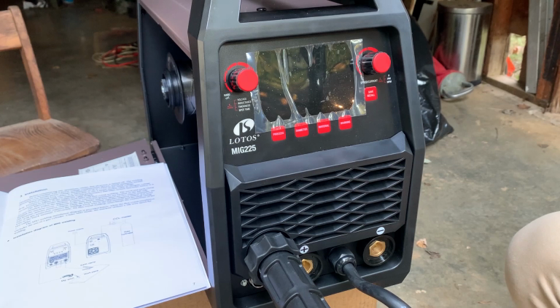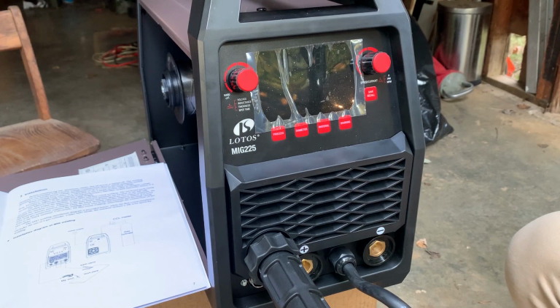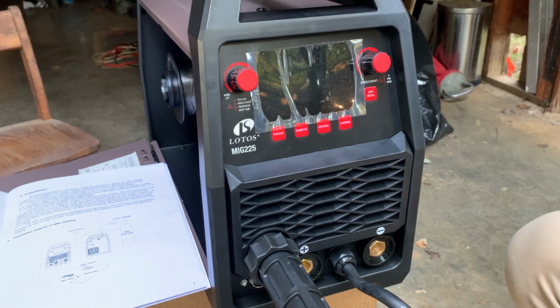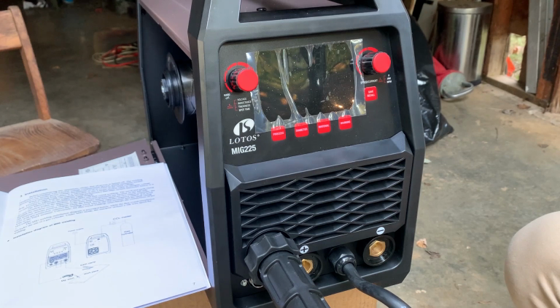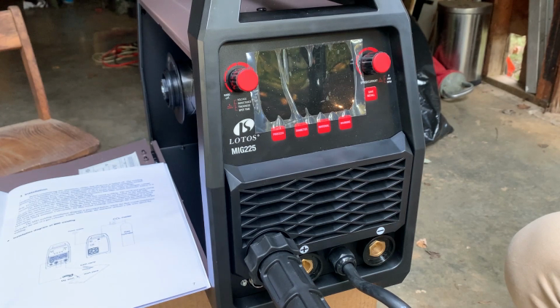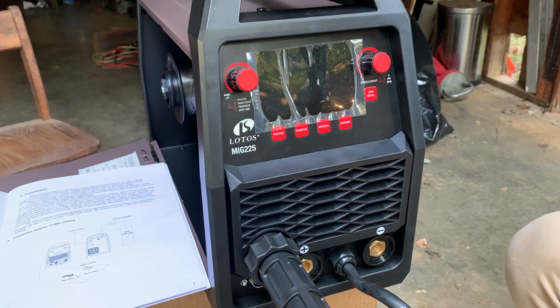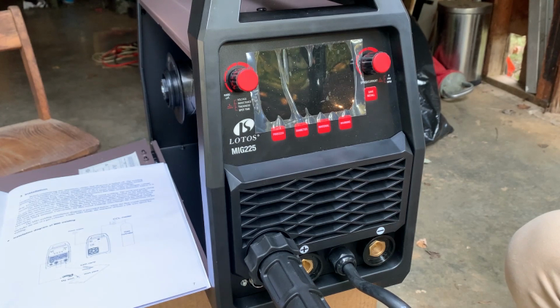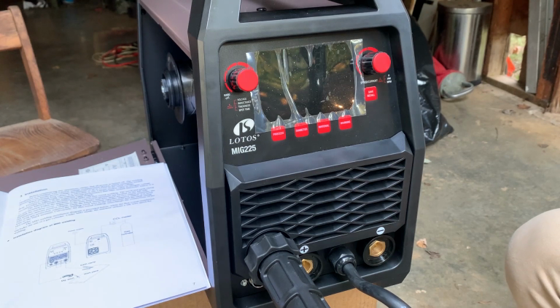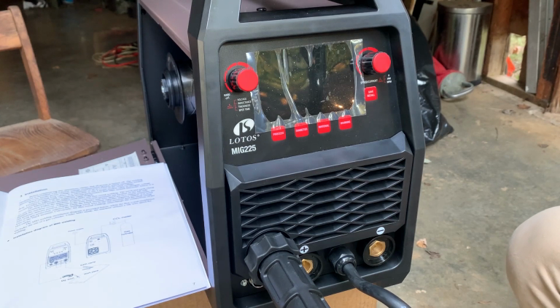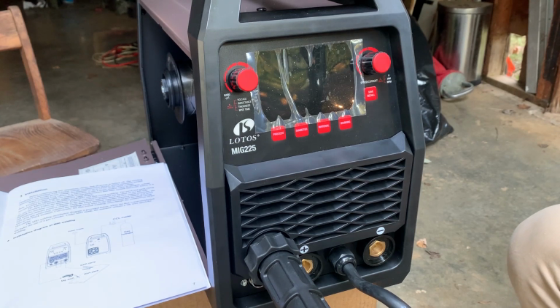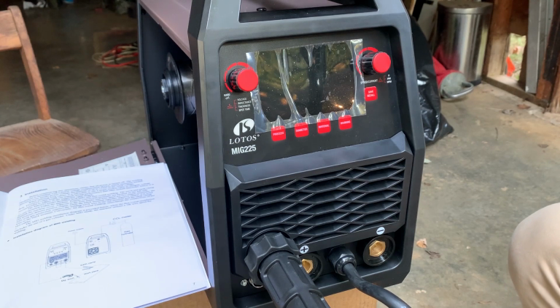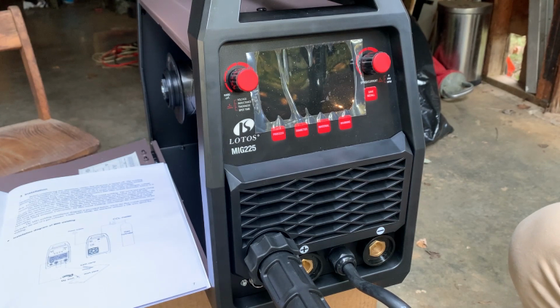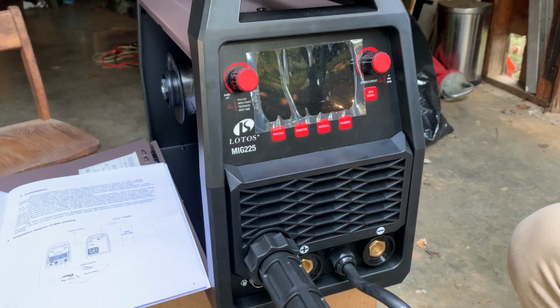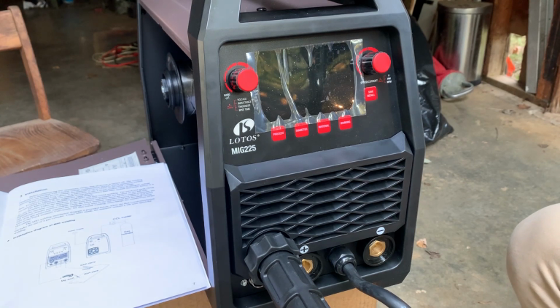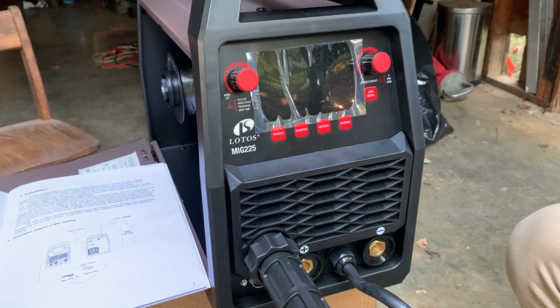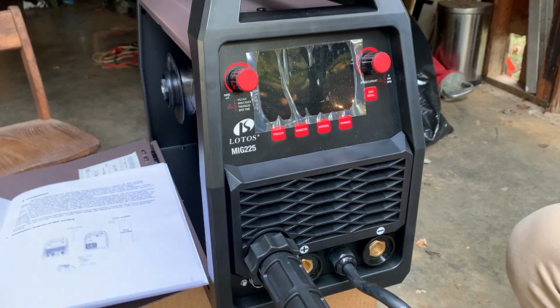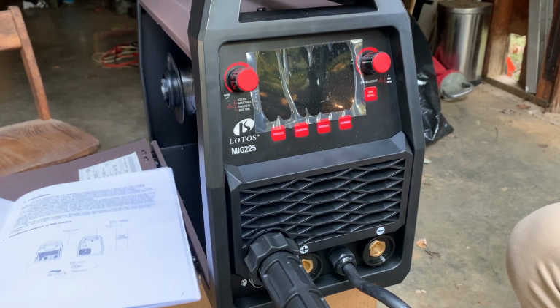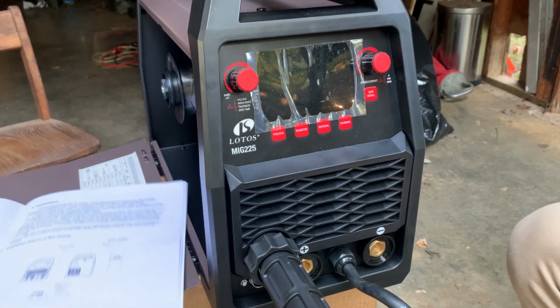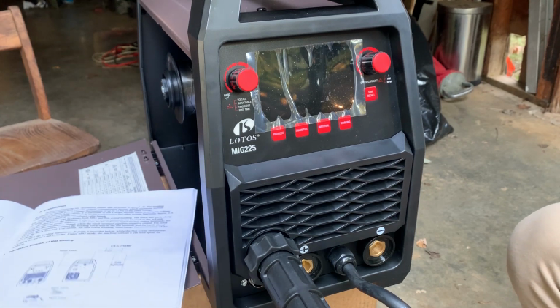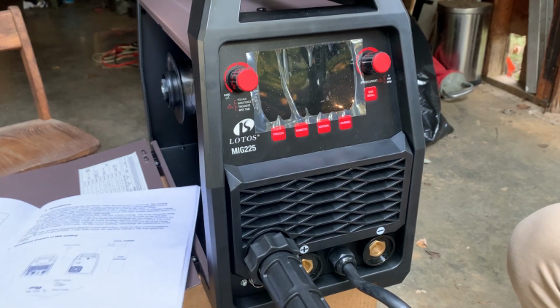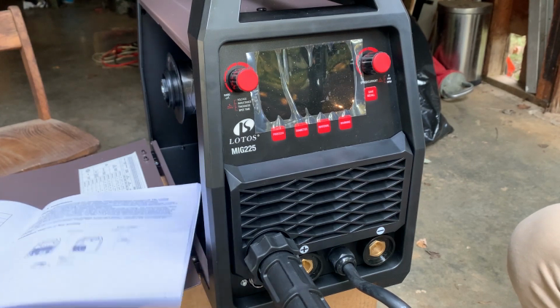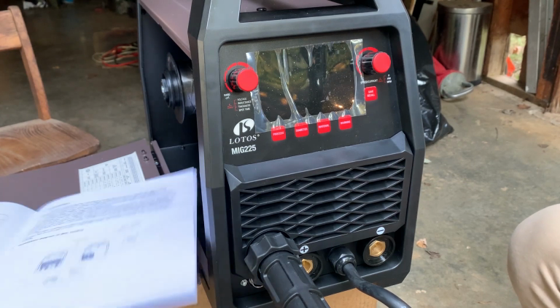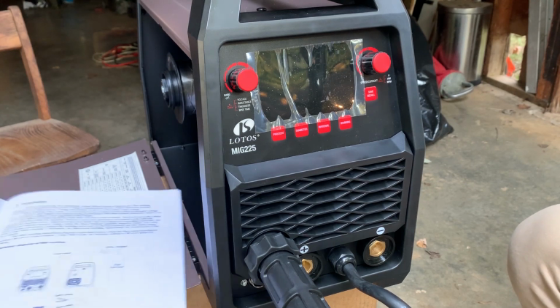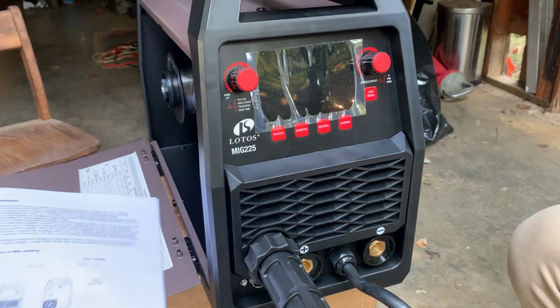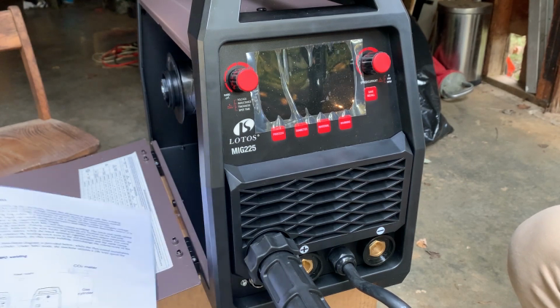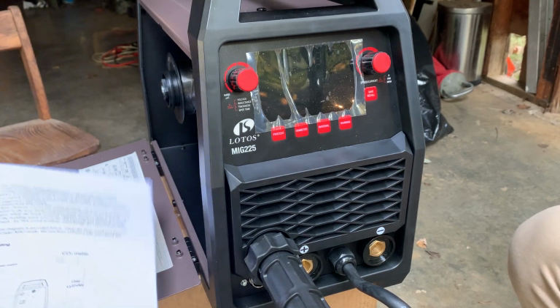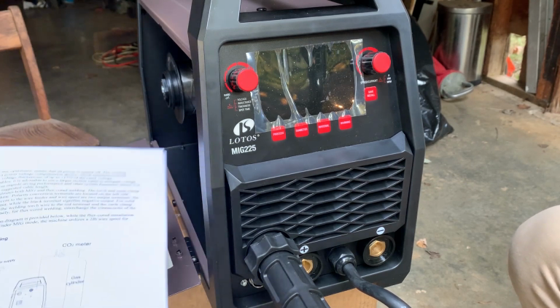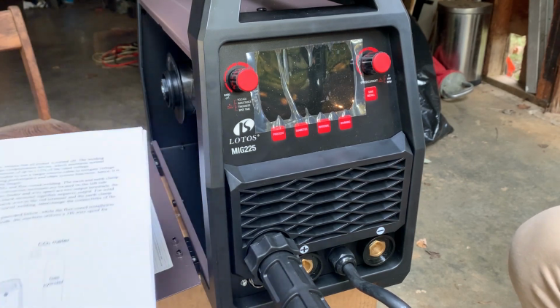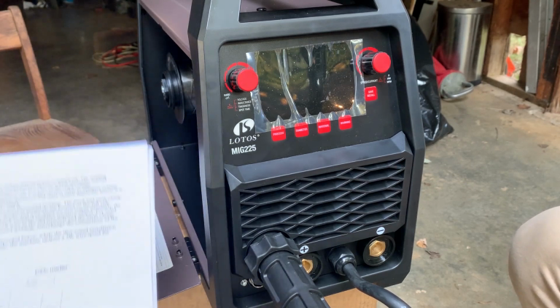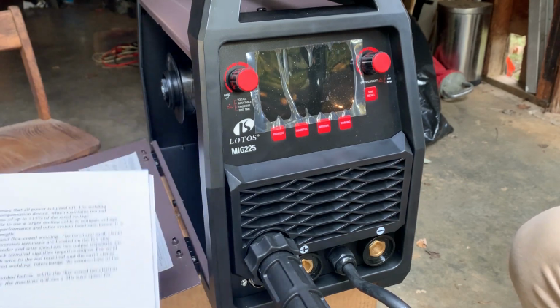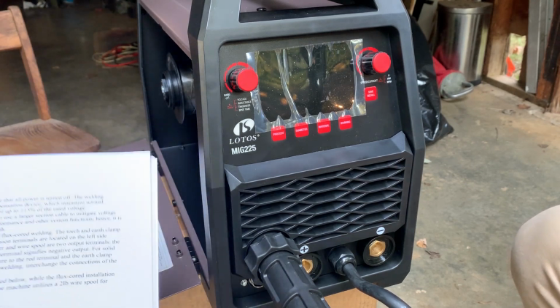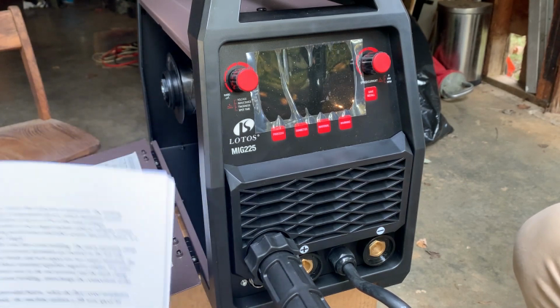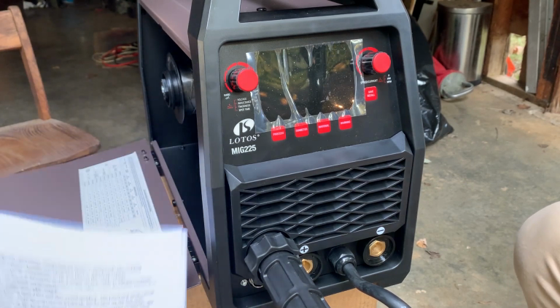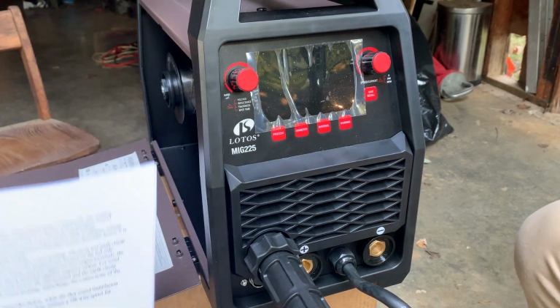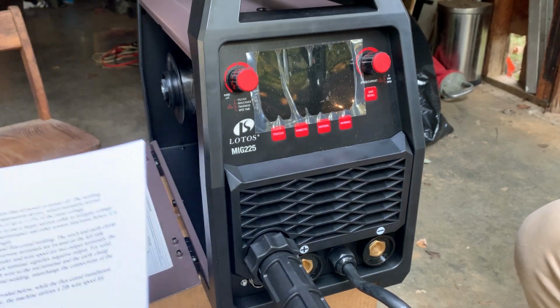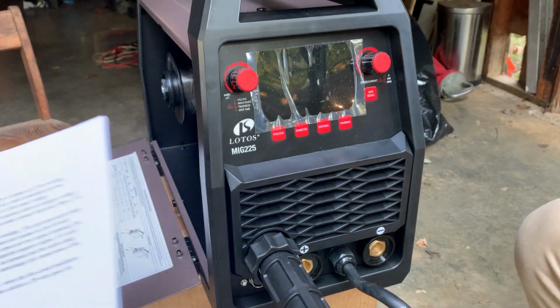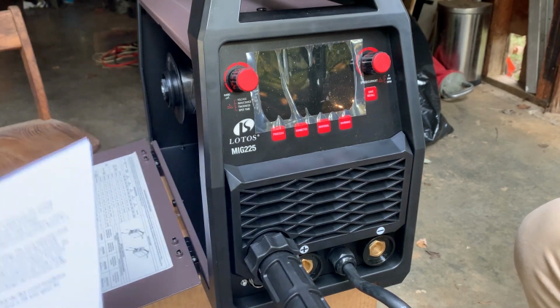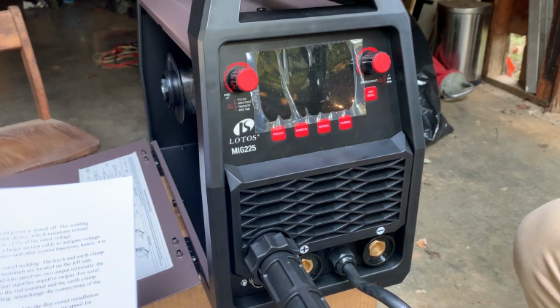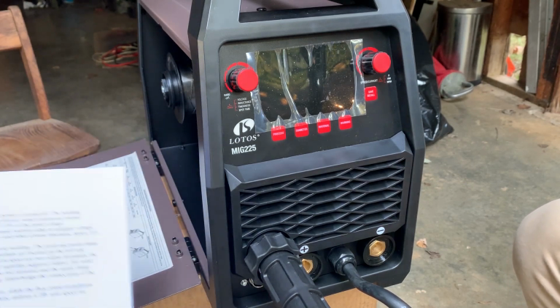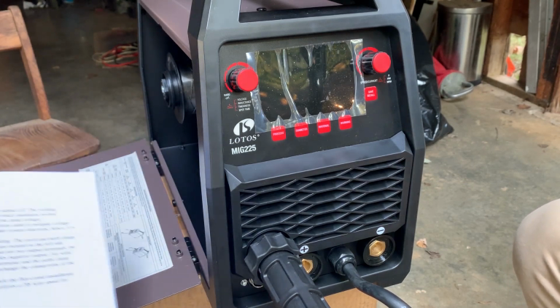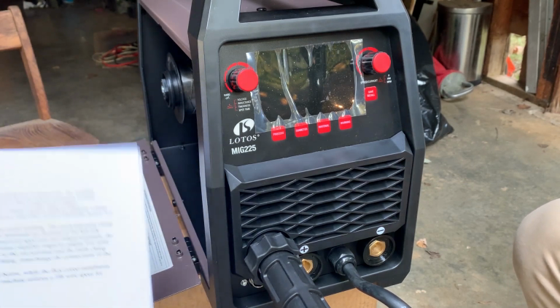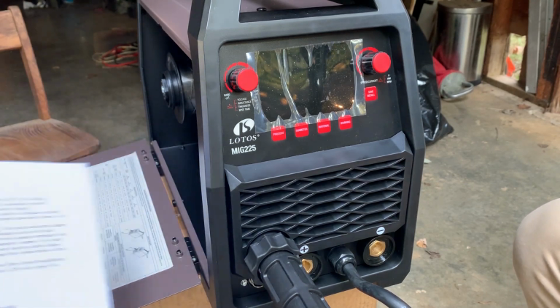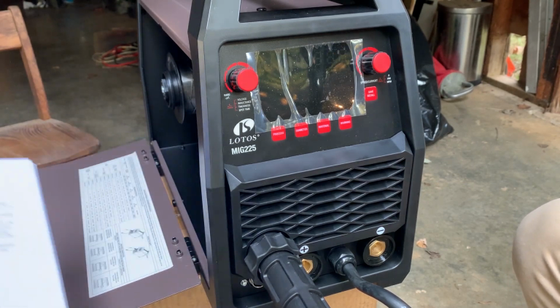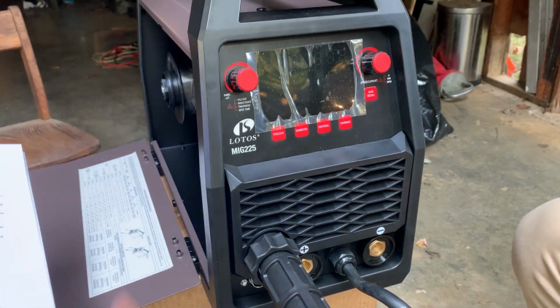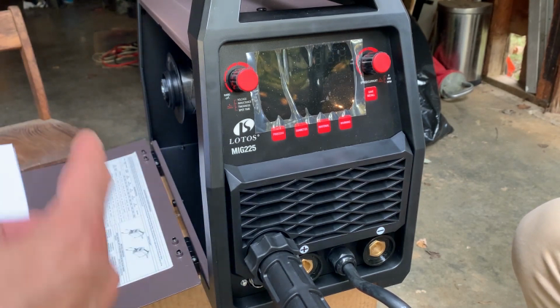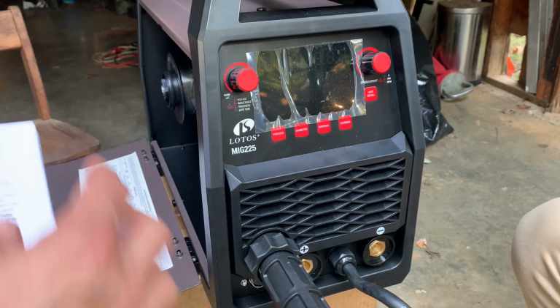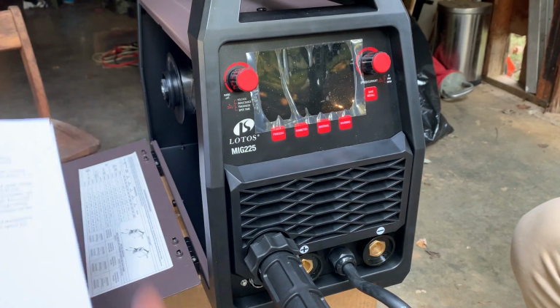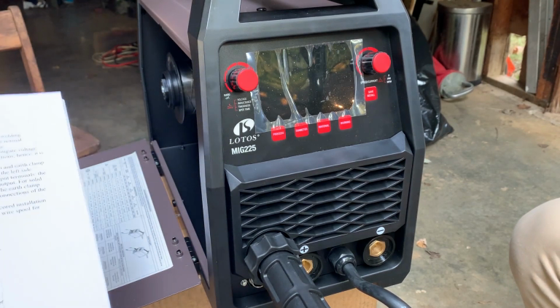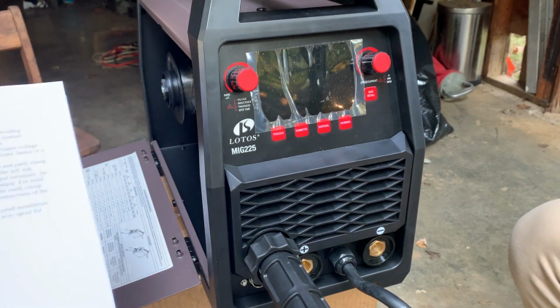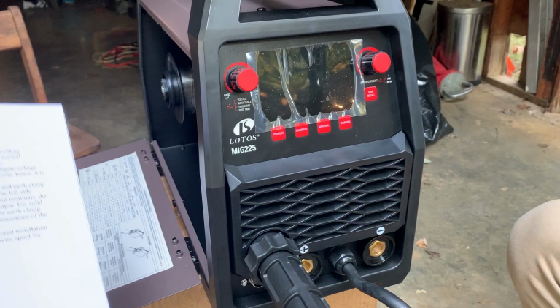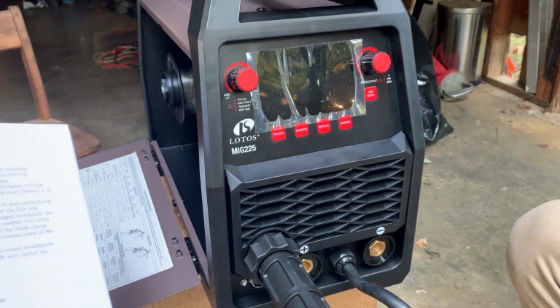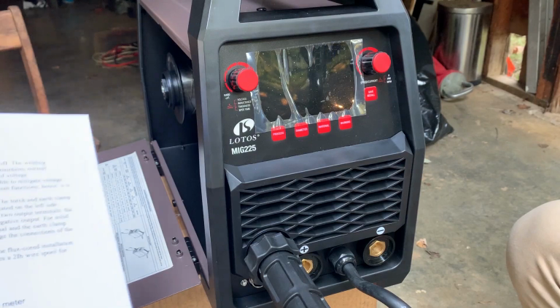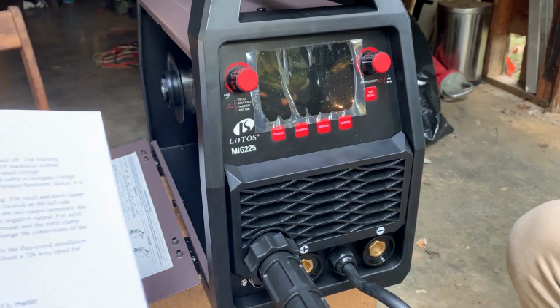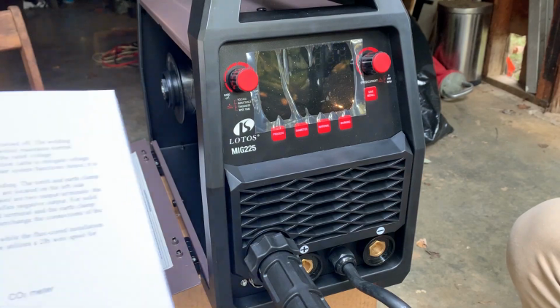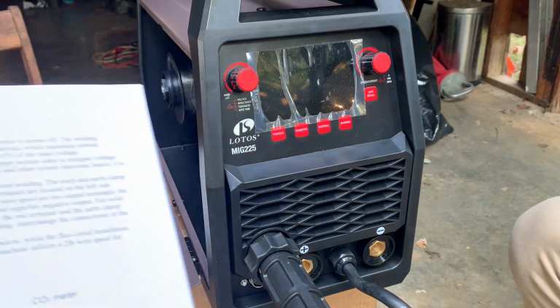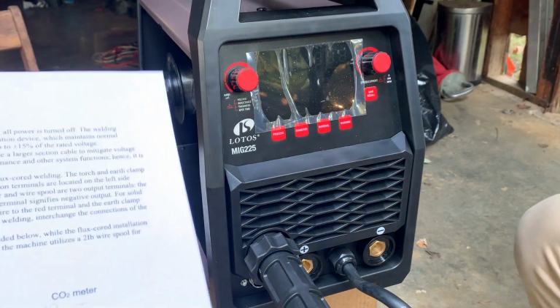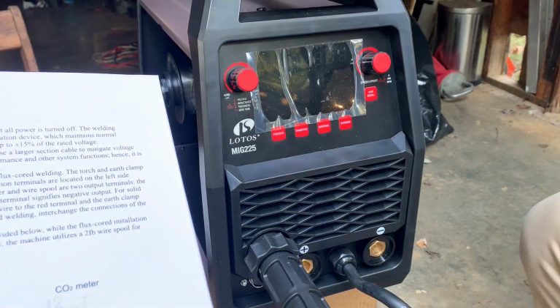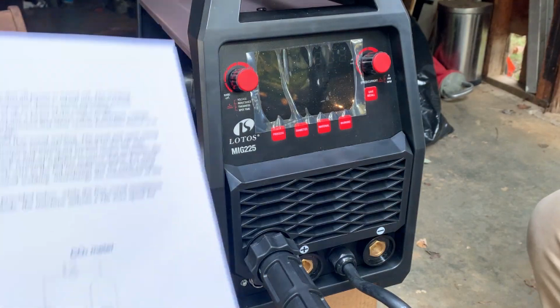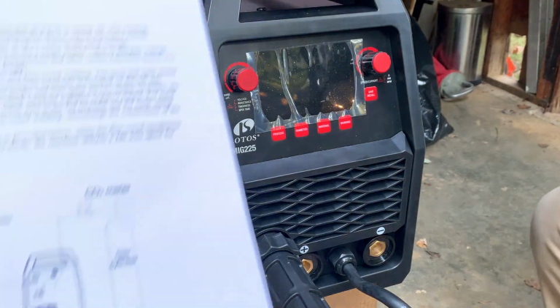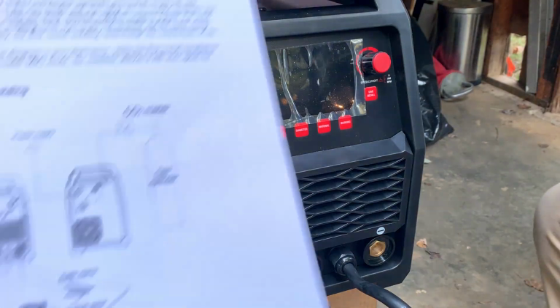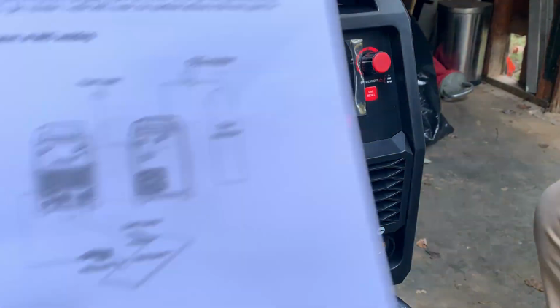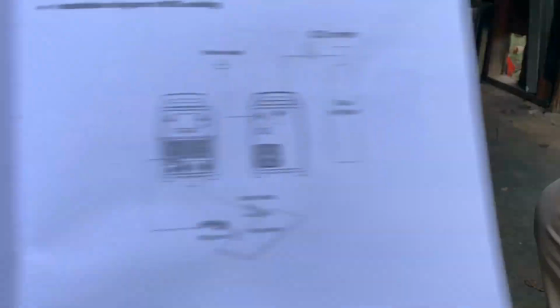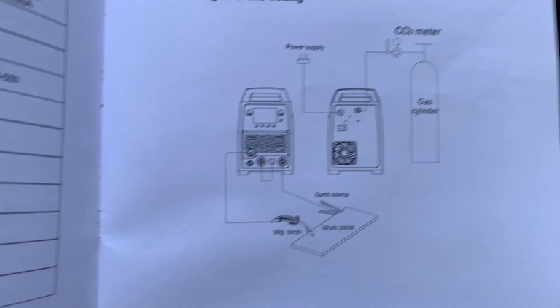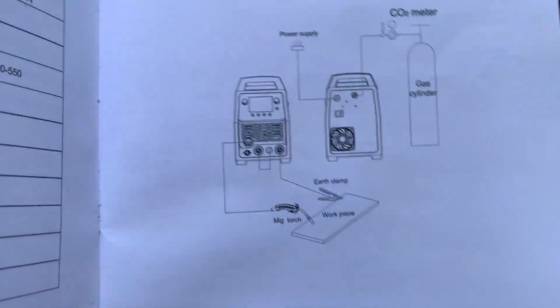Here's how you set up the Lotos MIG-225 for MIG welding. We're going to use flux core, so we've already installed that — you can go check that video out.